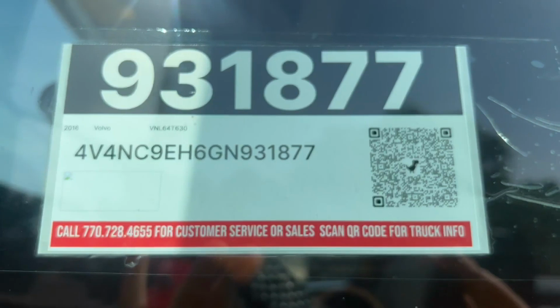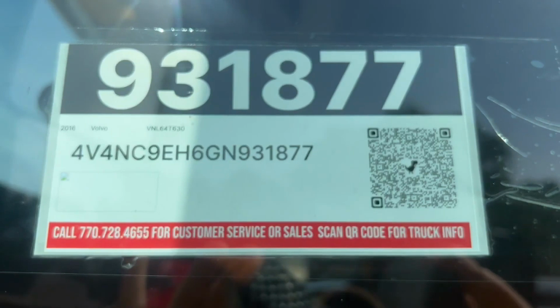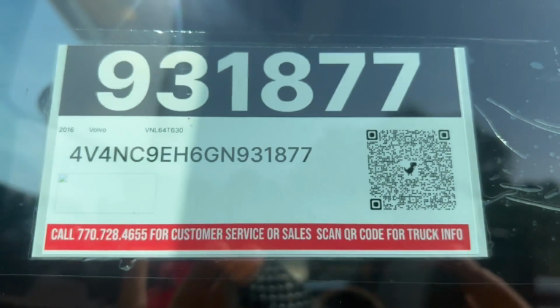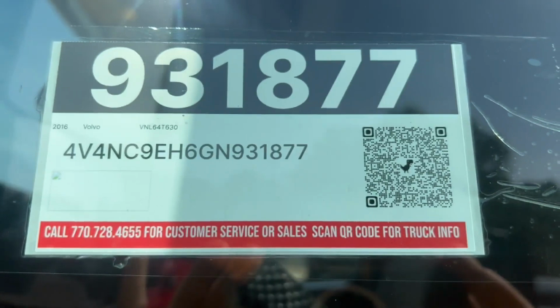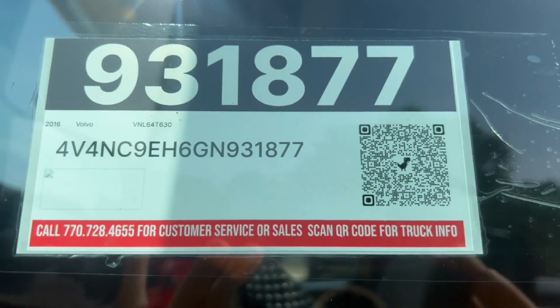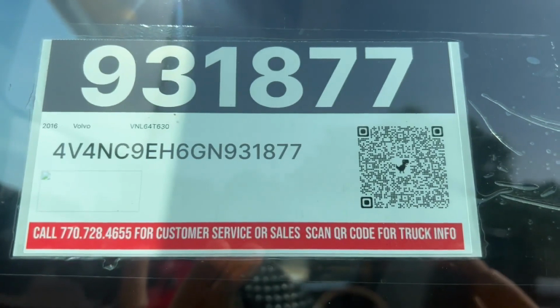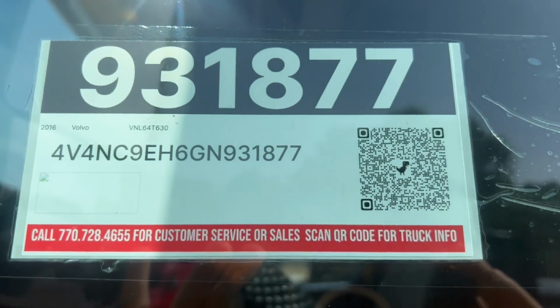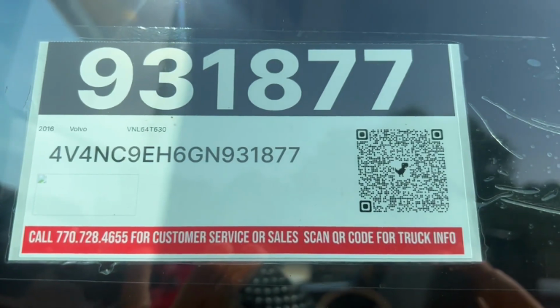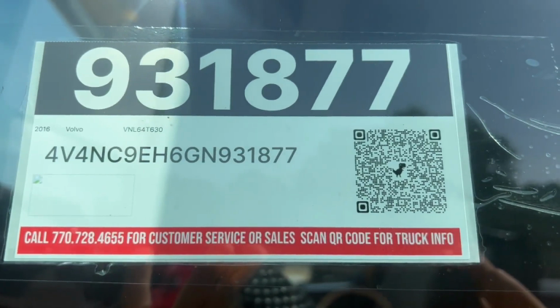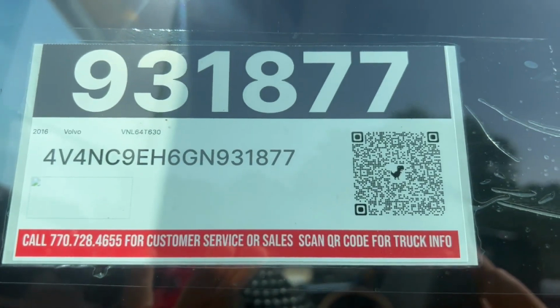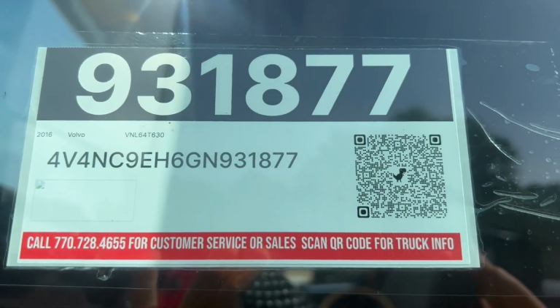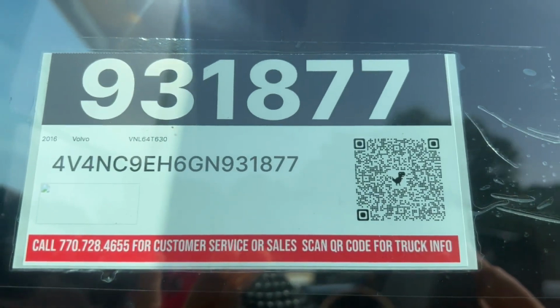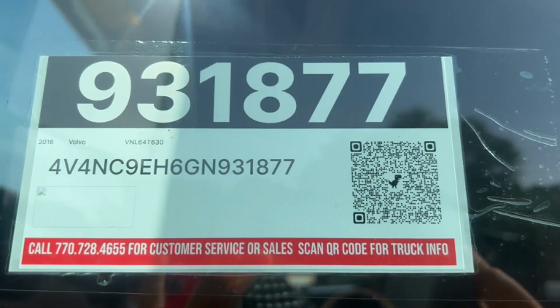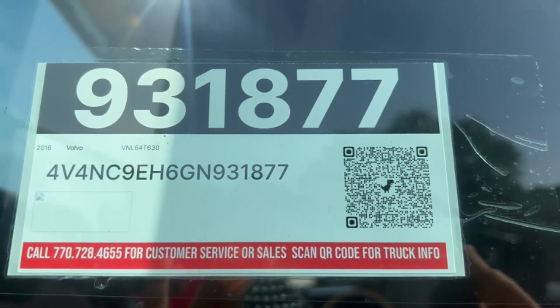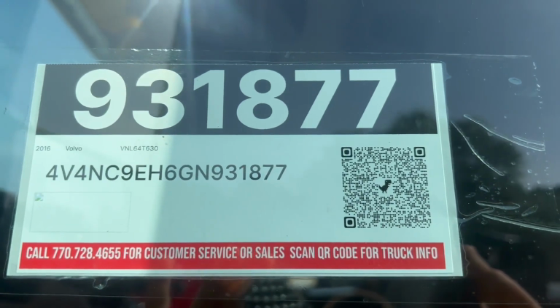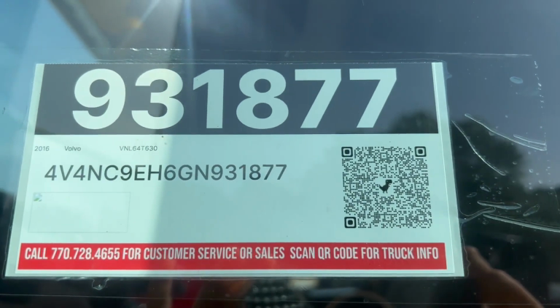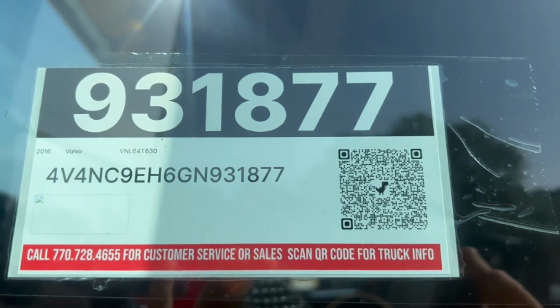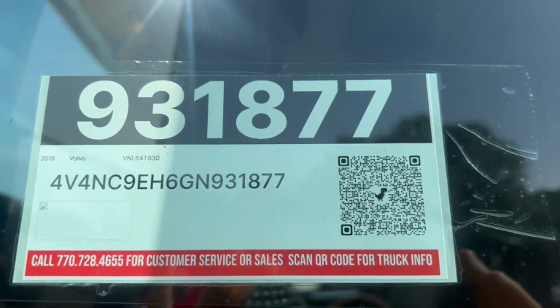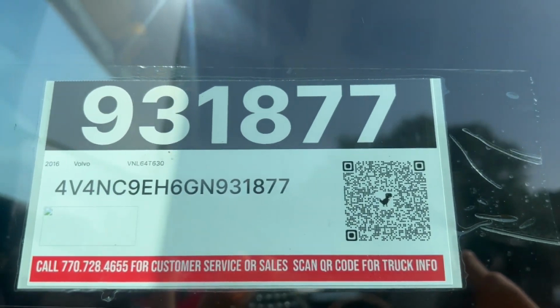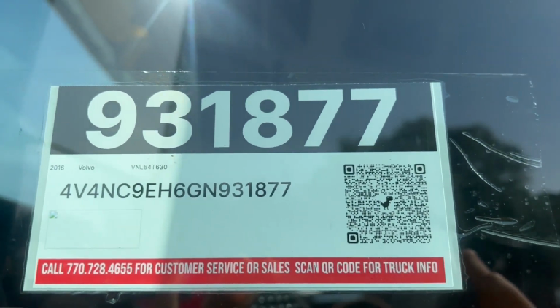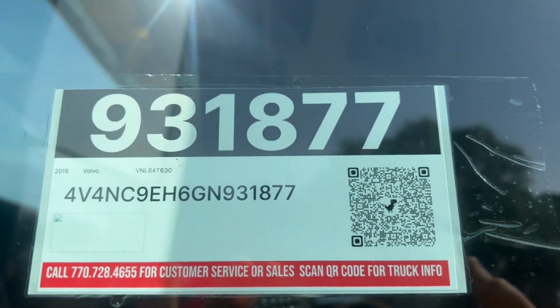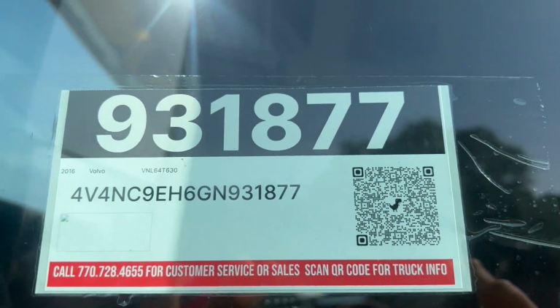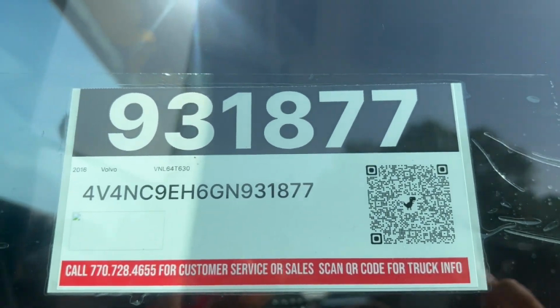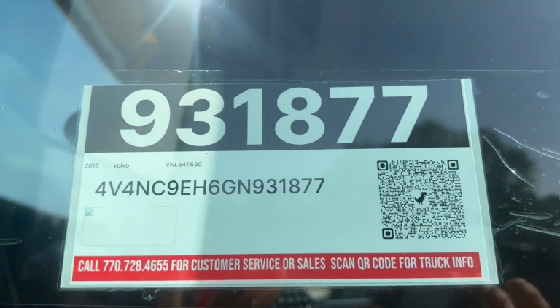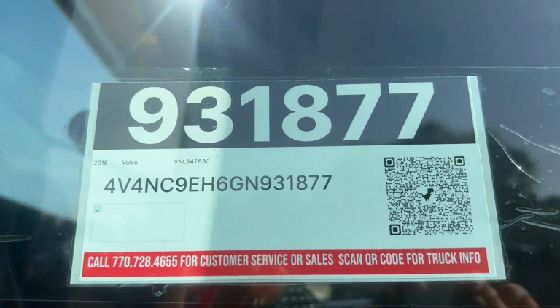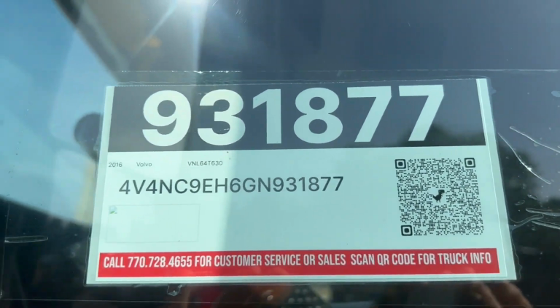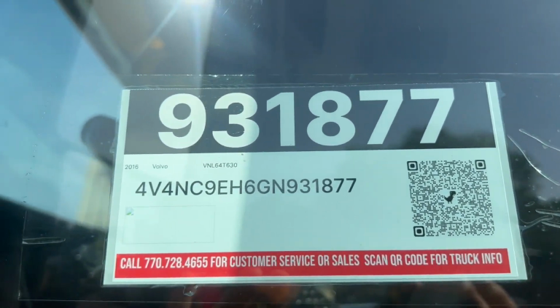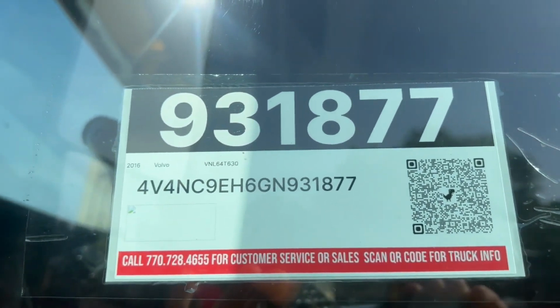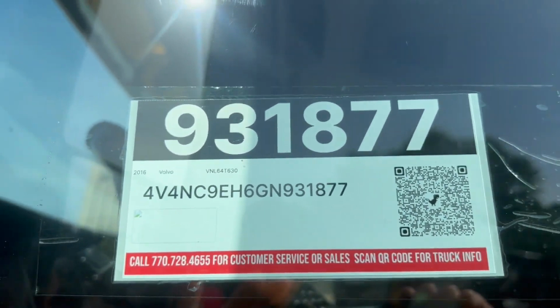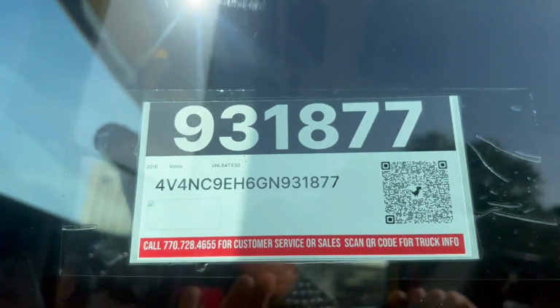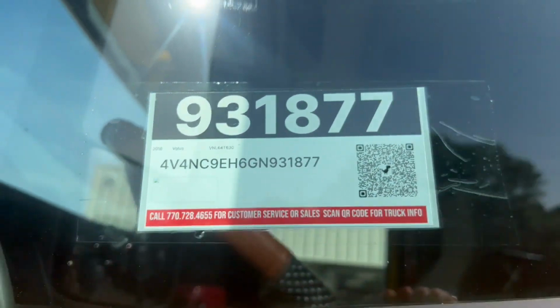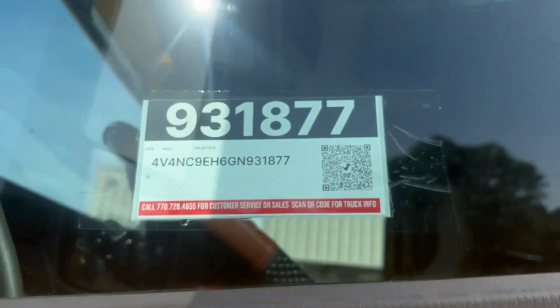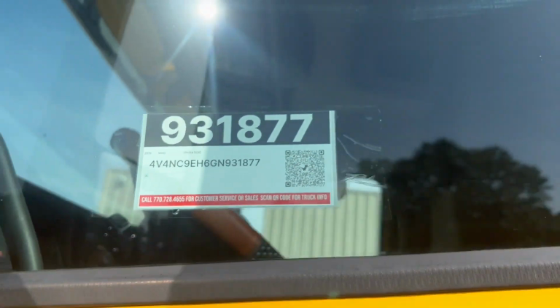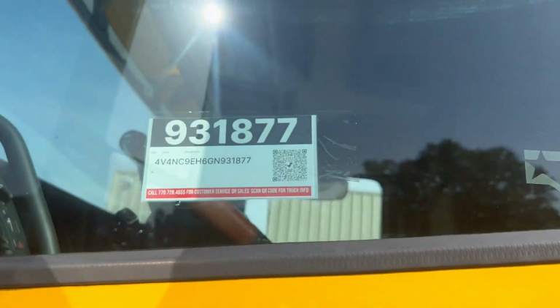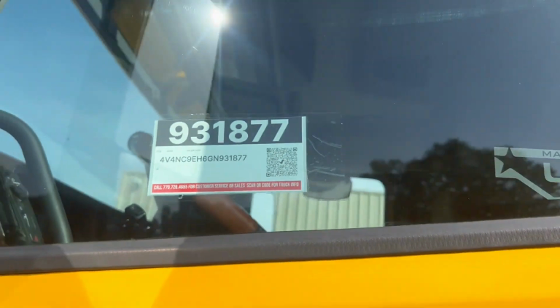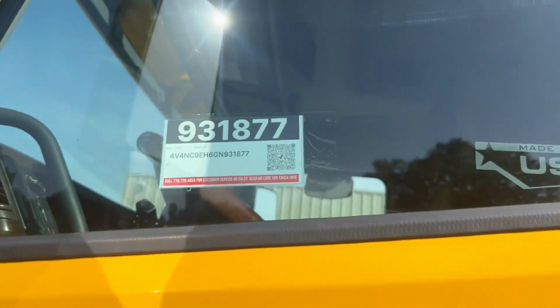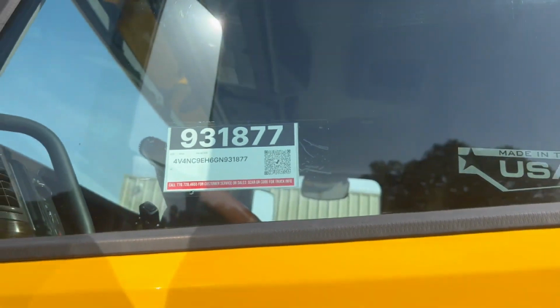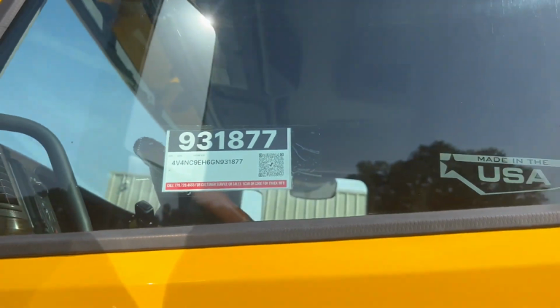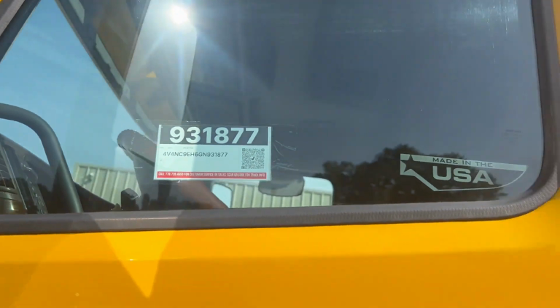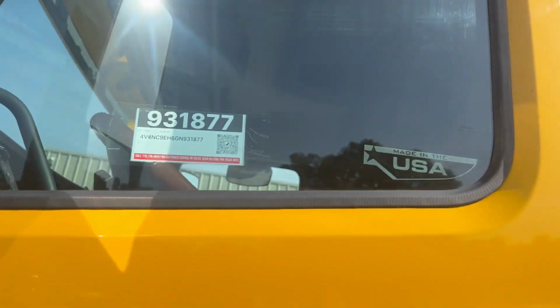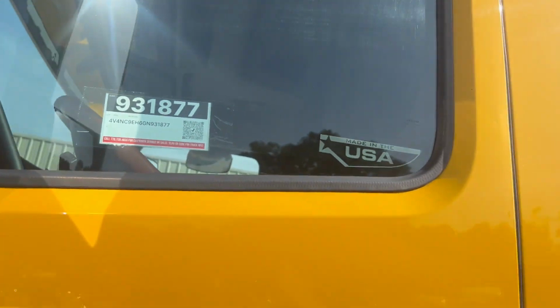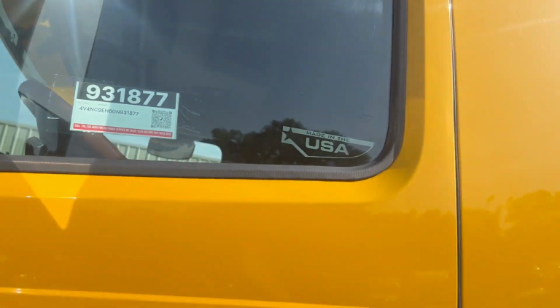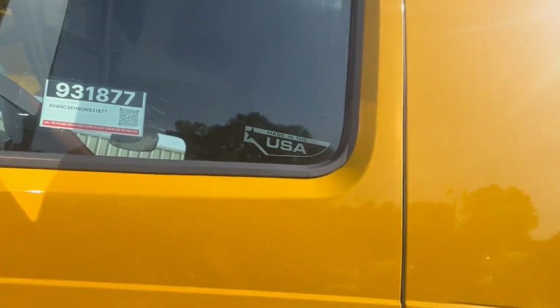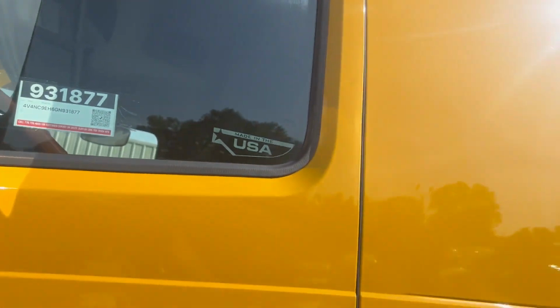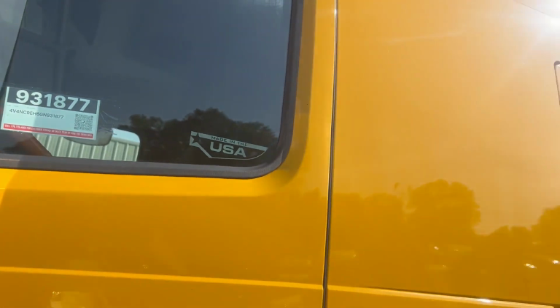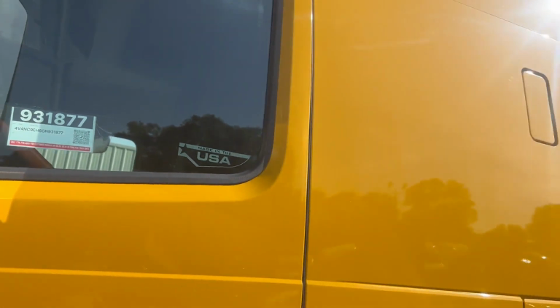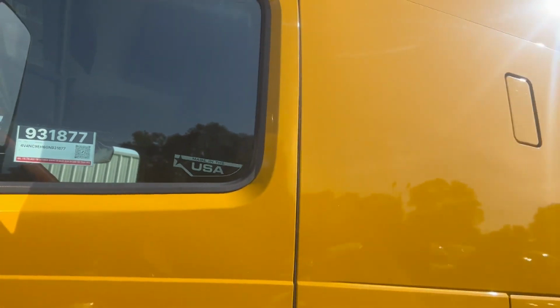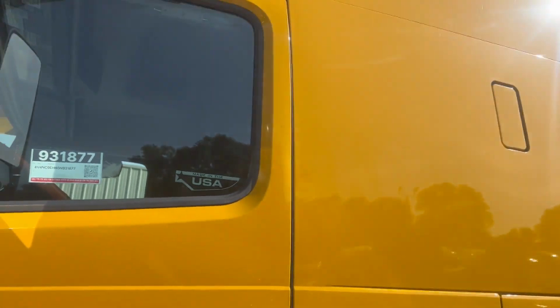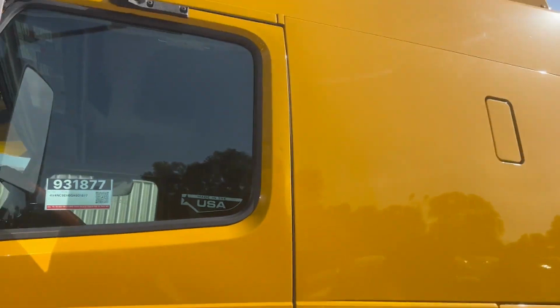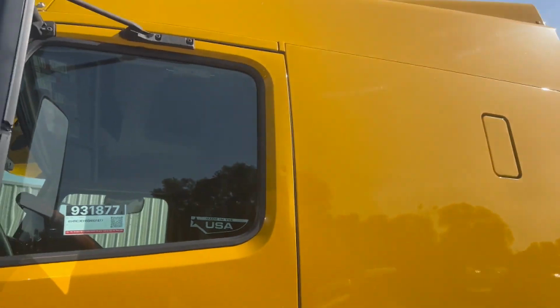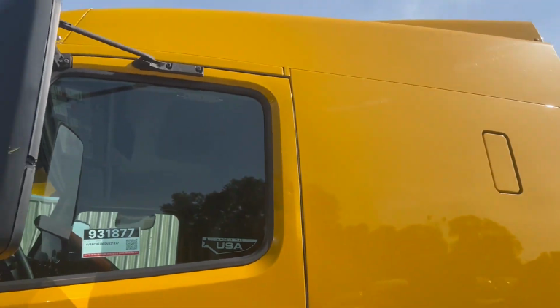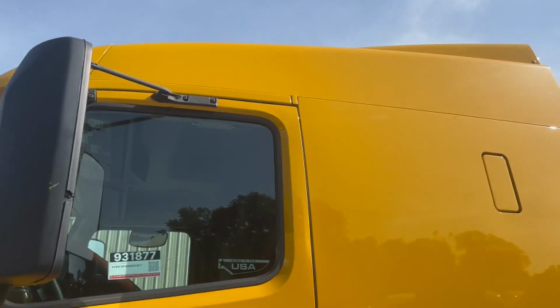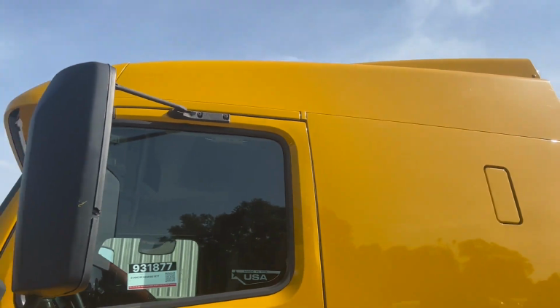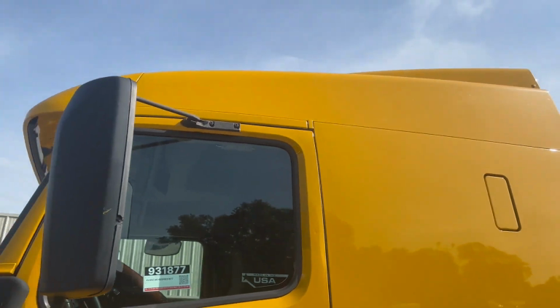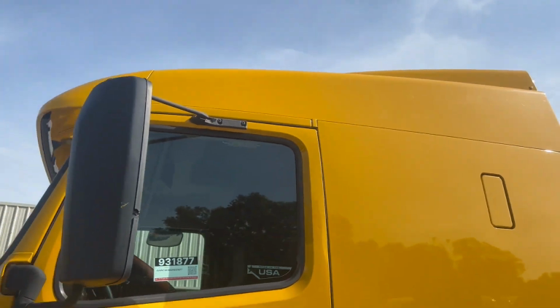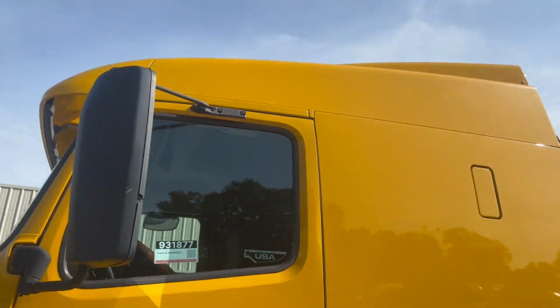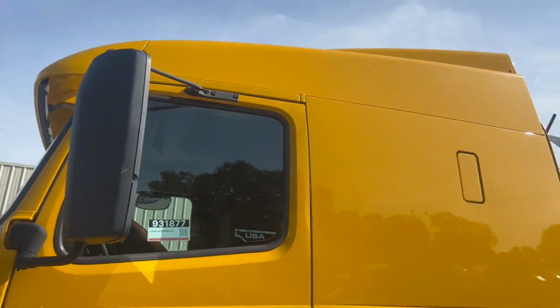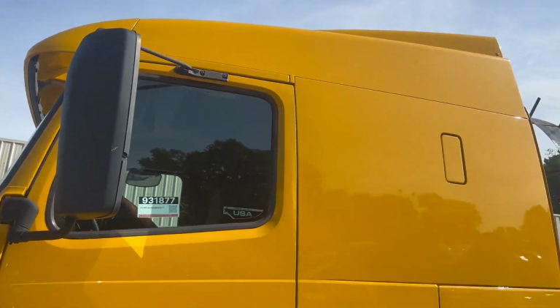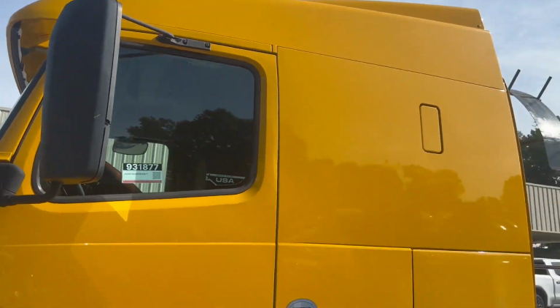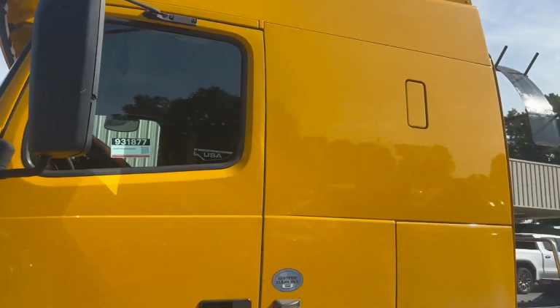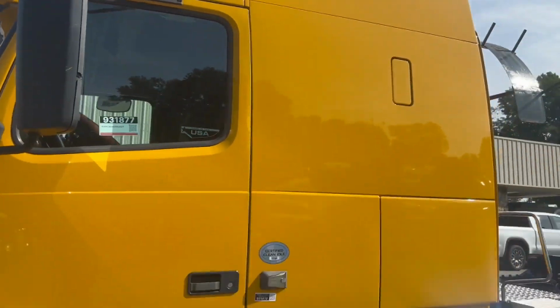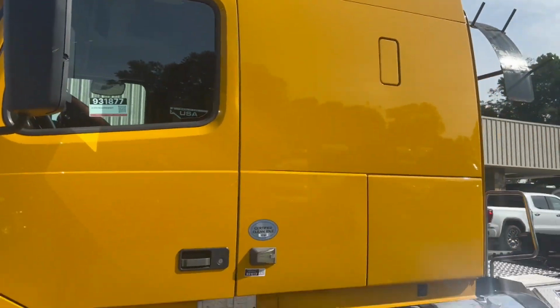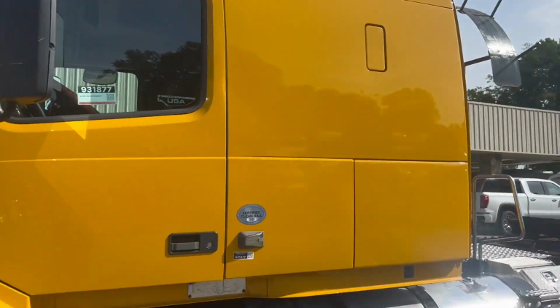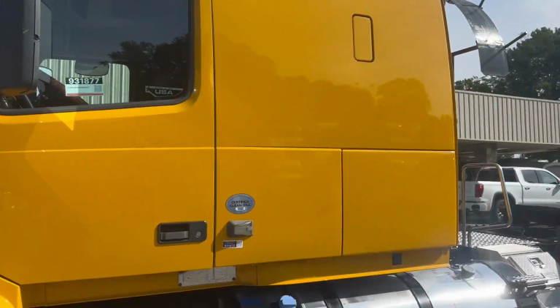Good morning everyone. Here we have a 2016 Volvo mid-roof sleeper.